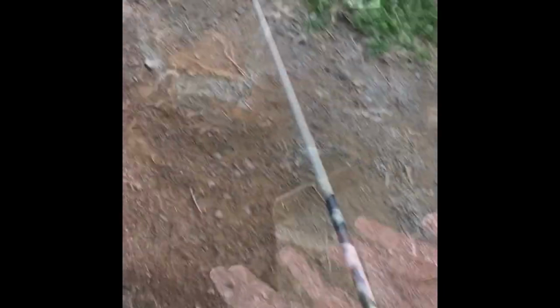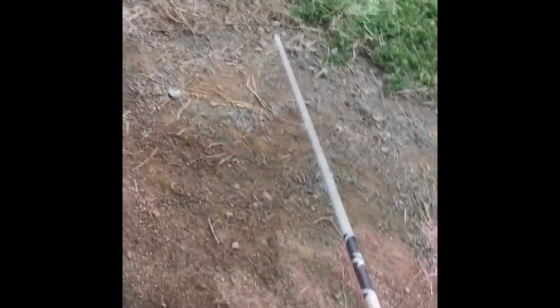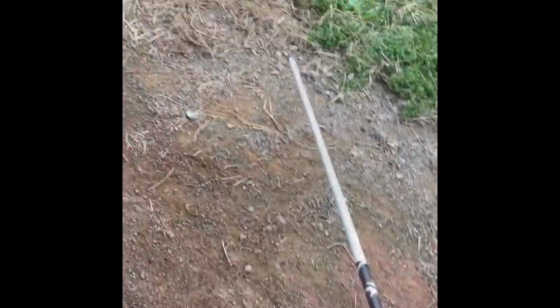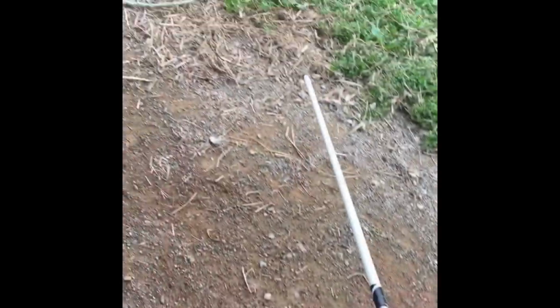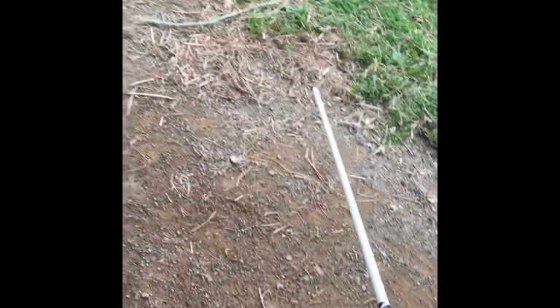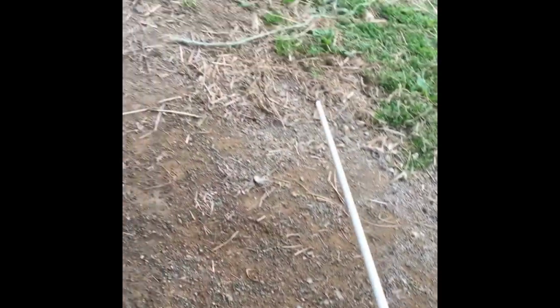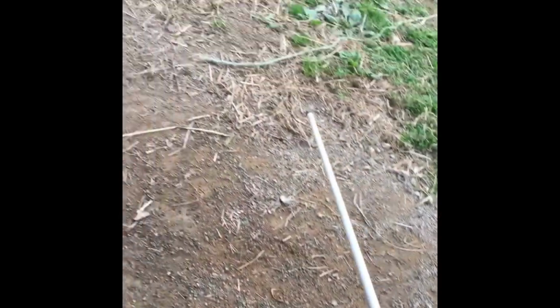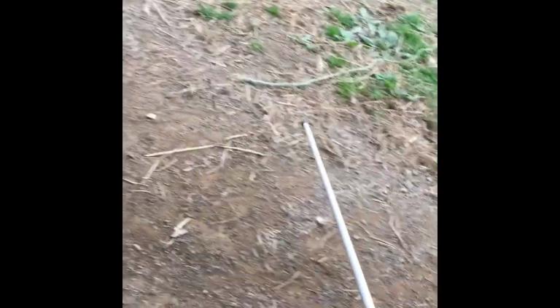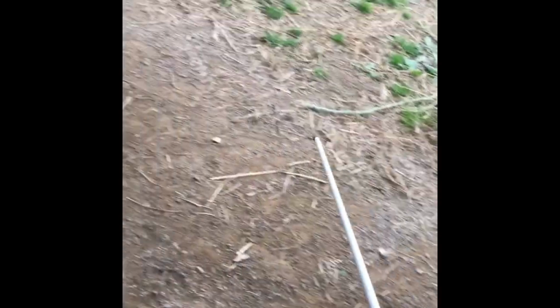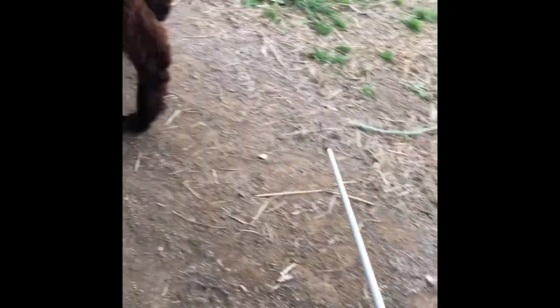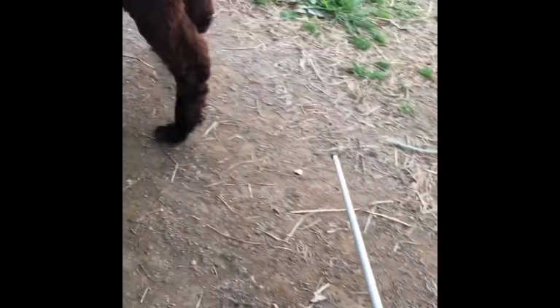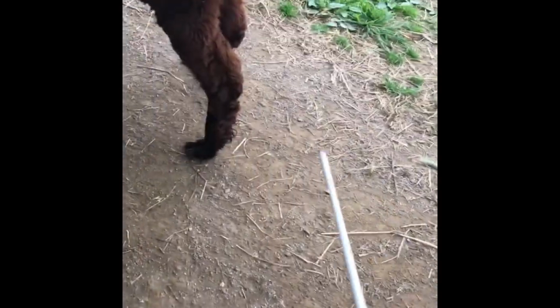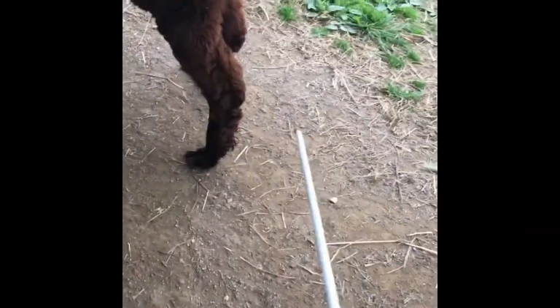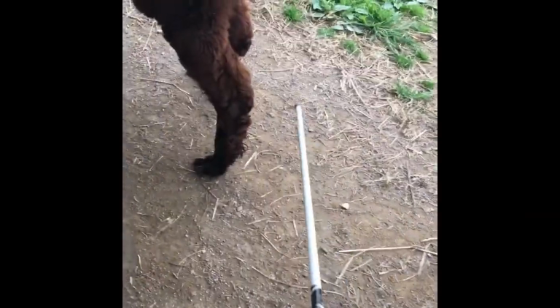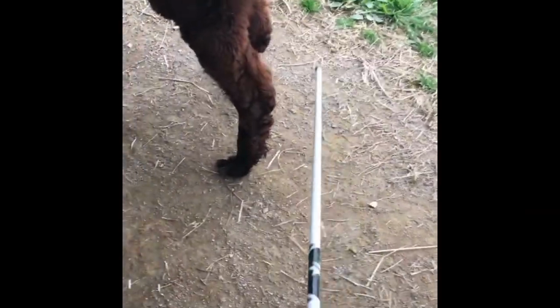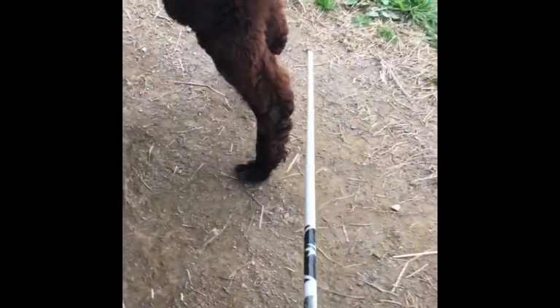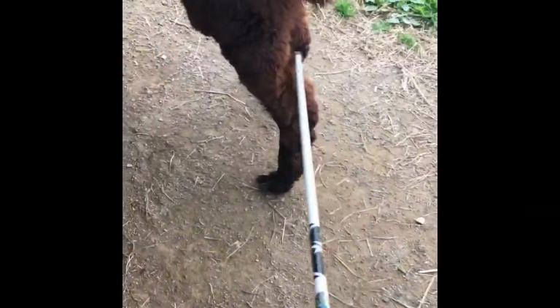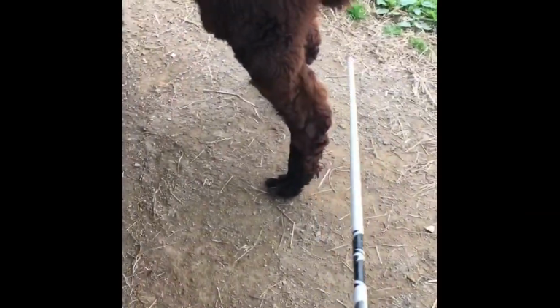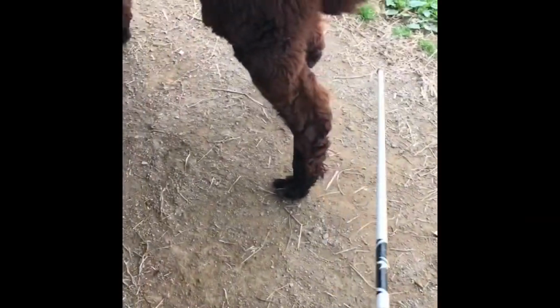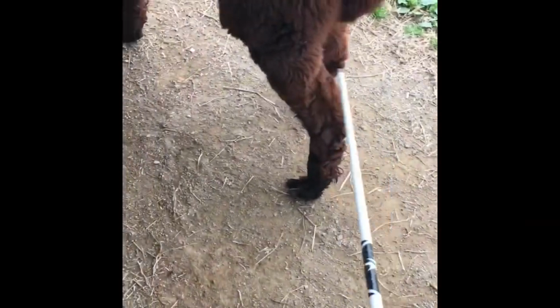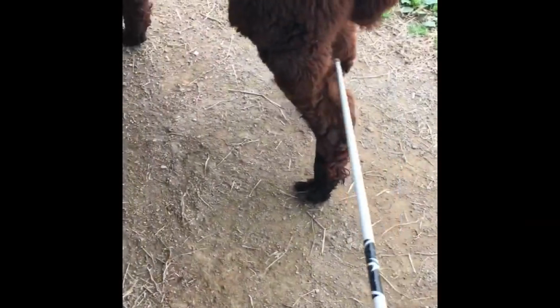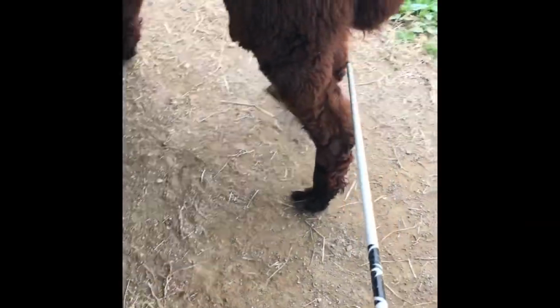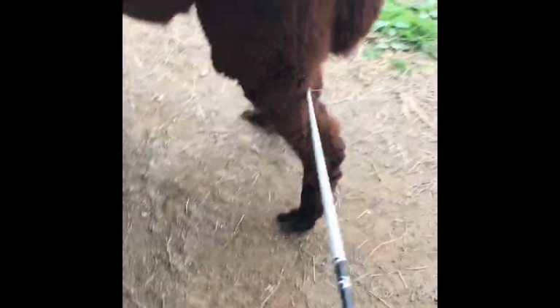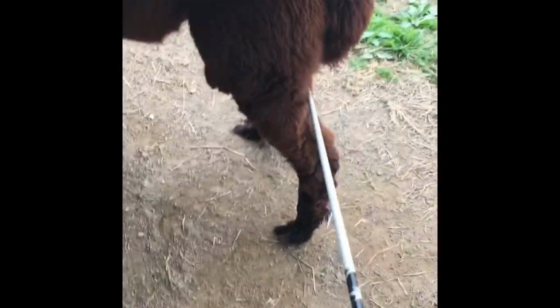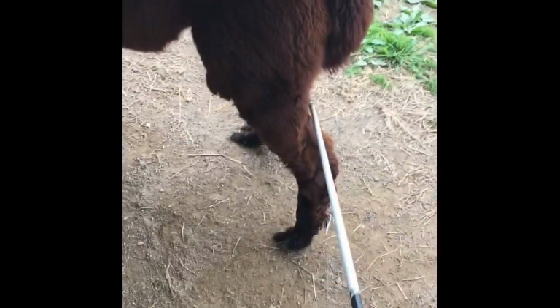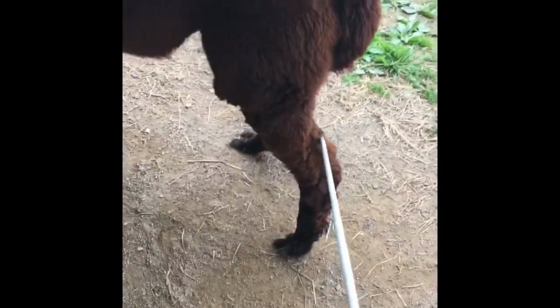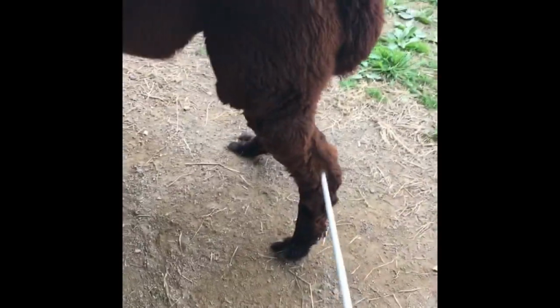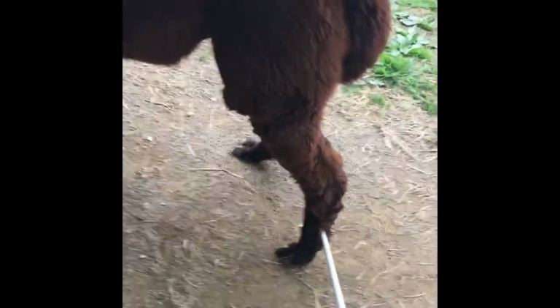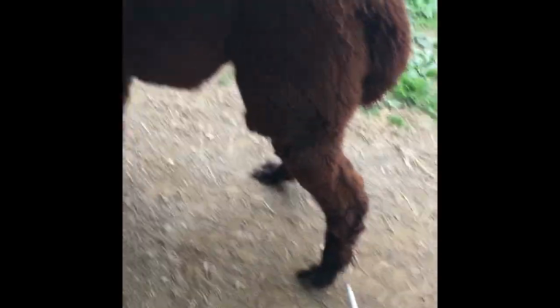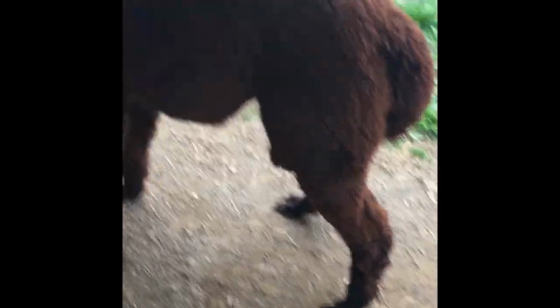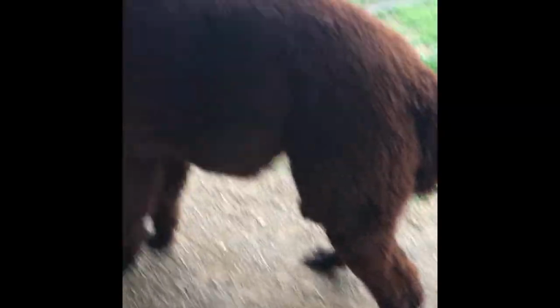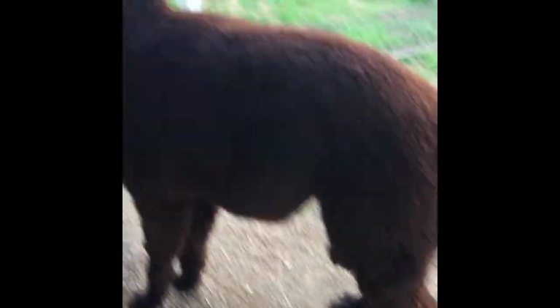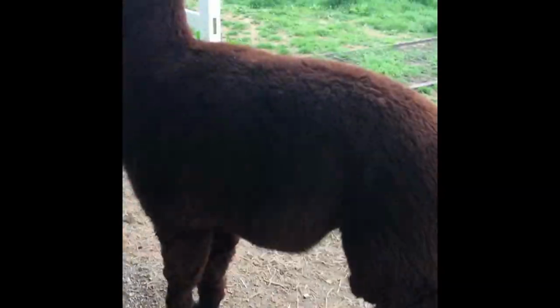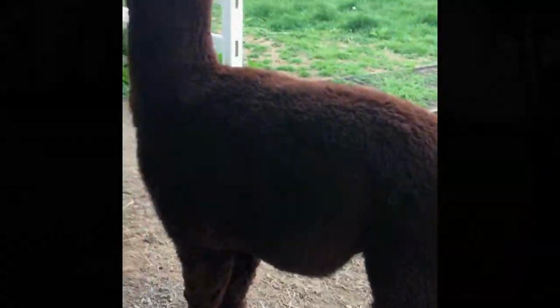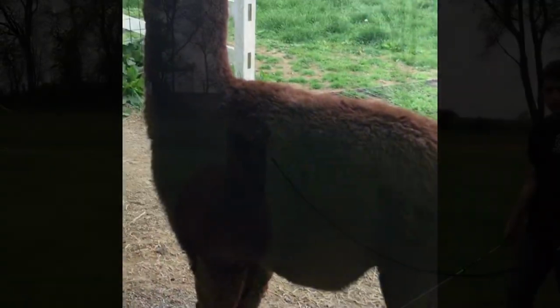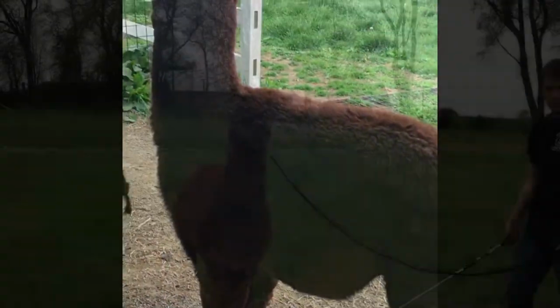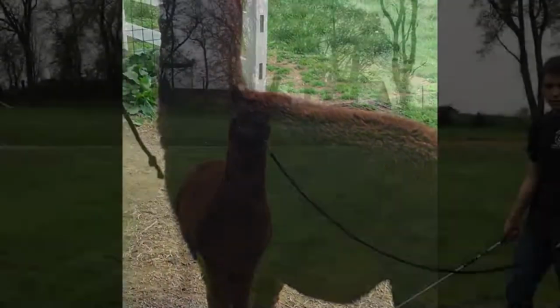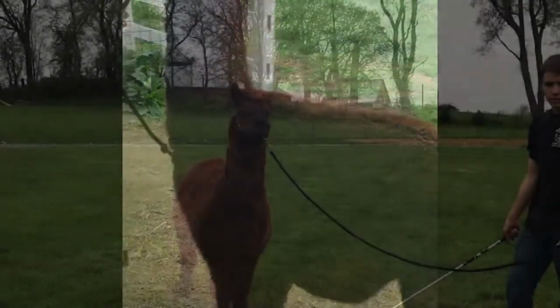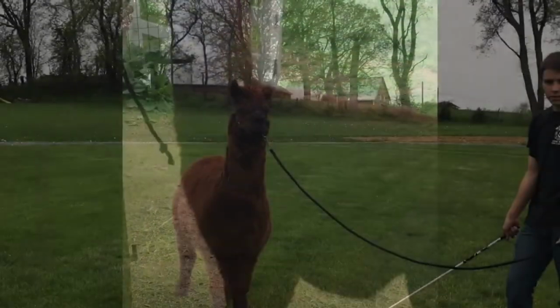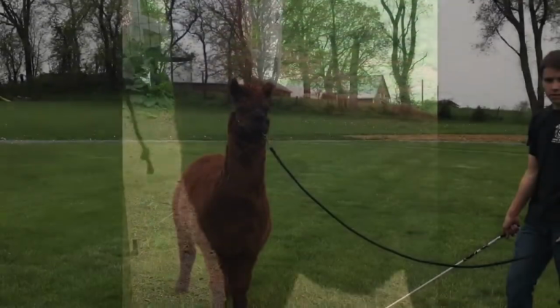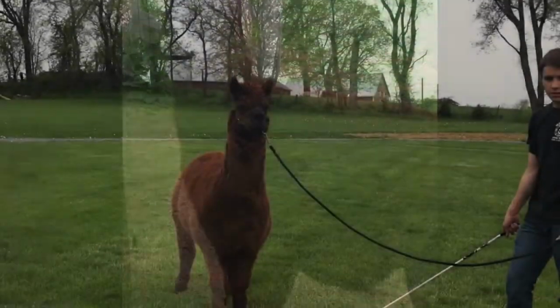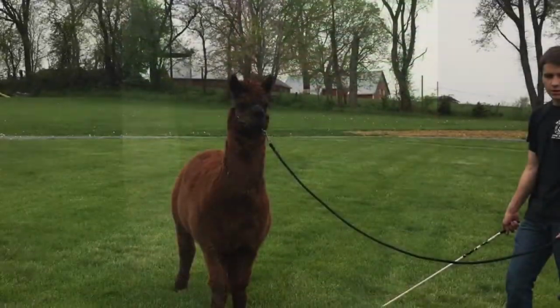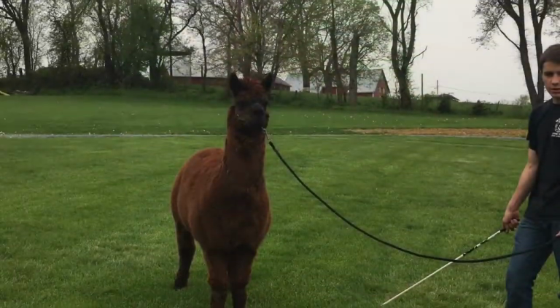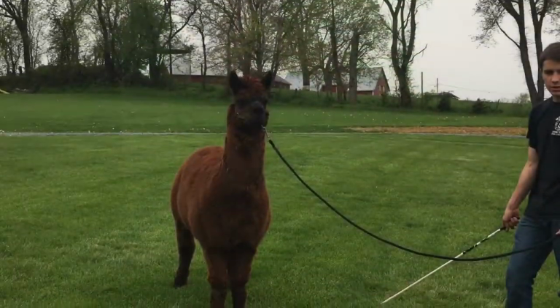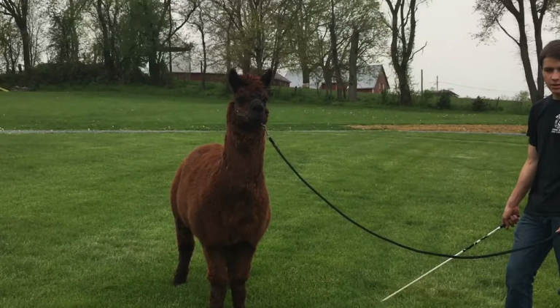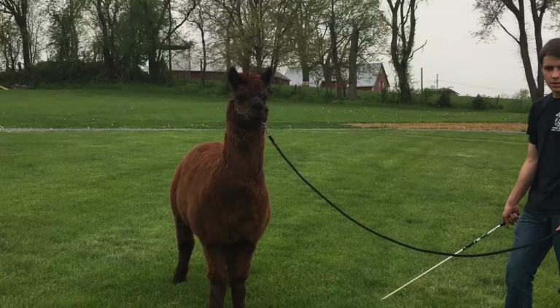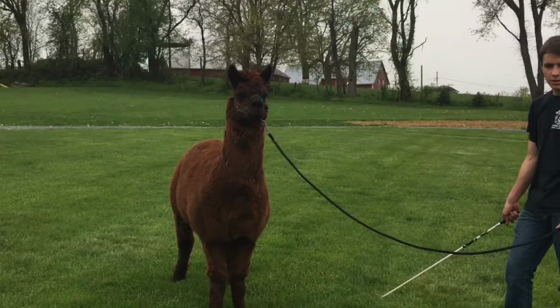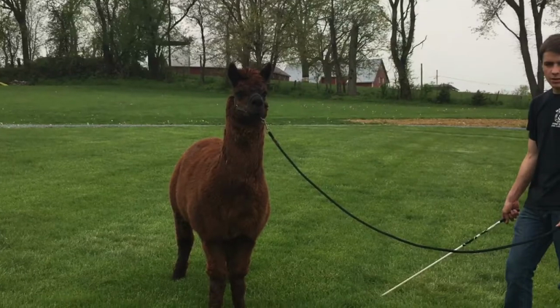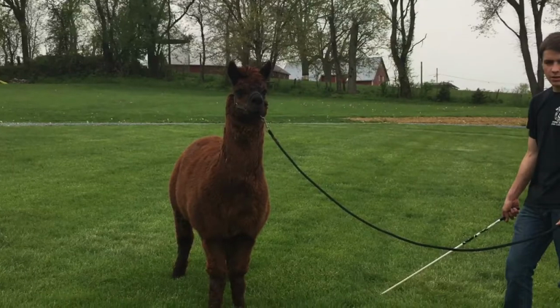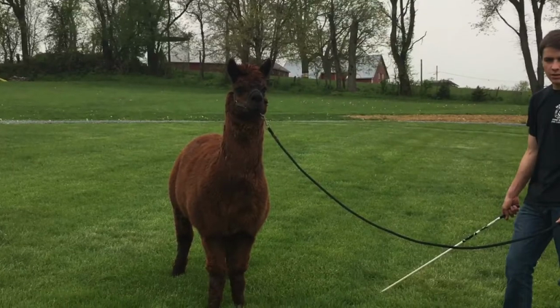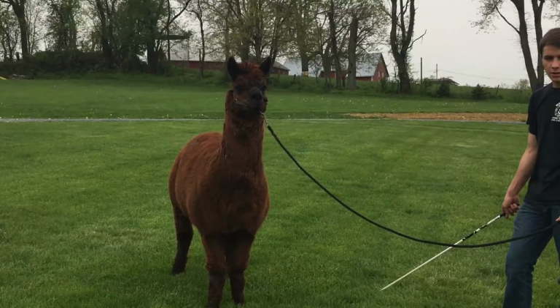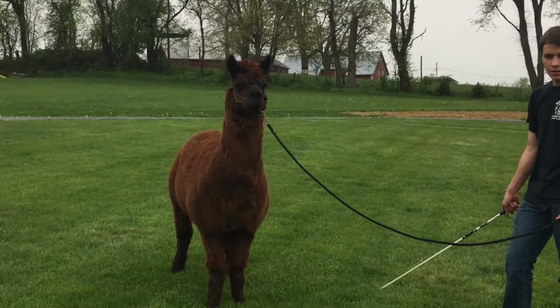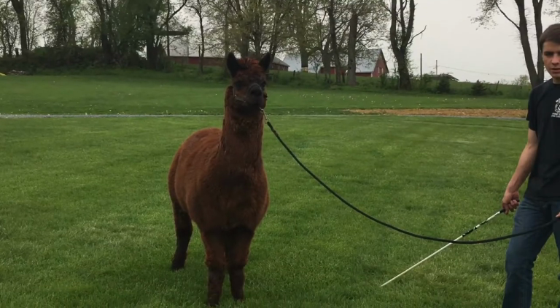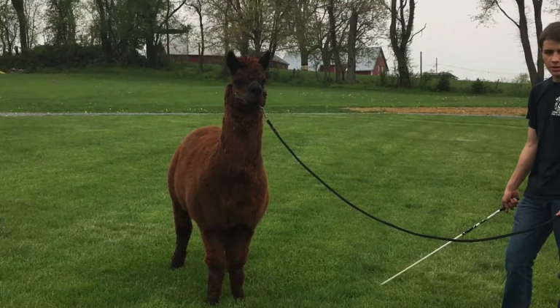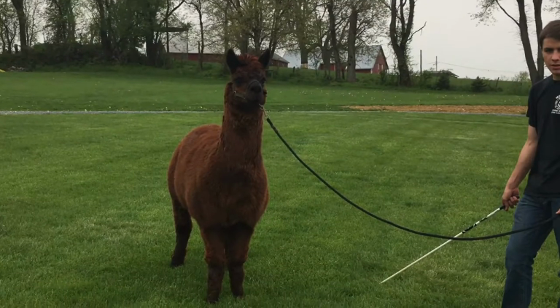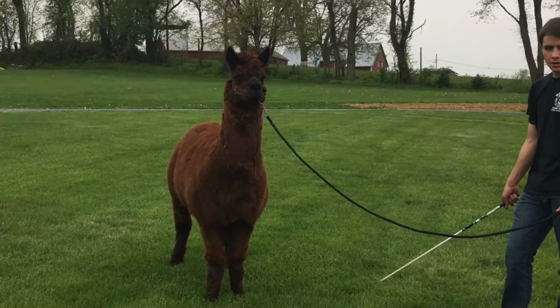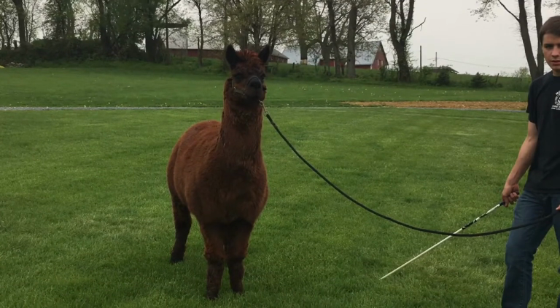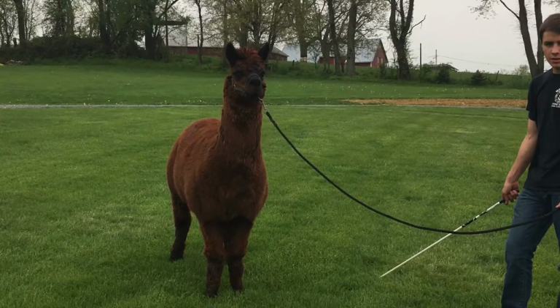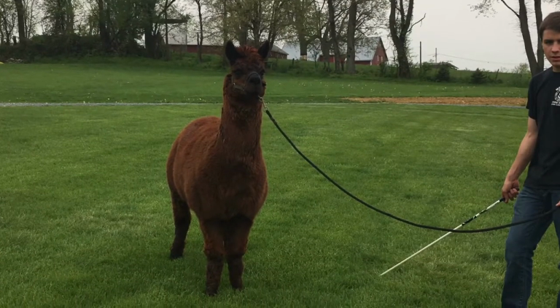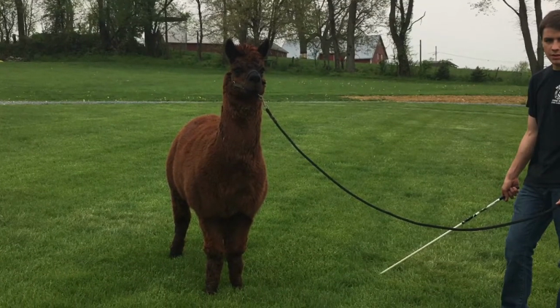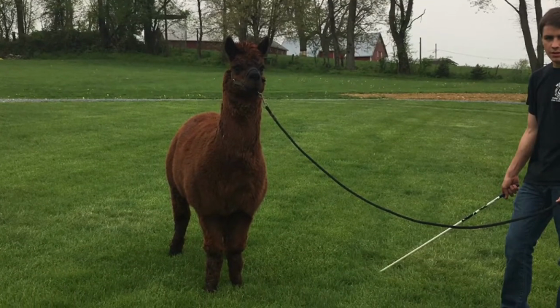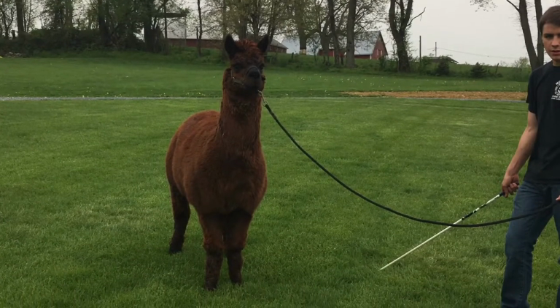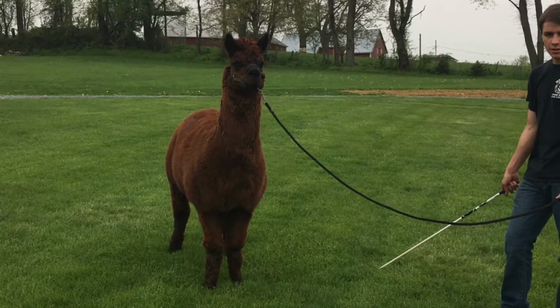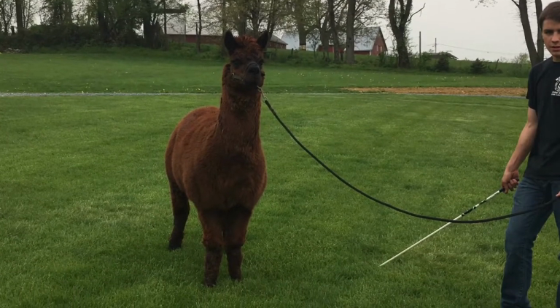Next, you want to grab a stick to poke them in the back legs to keep them moving while on the walk. Now it is time to walk the alpacas.